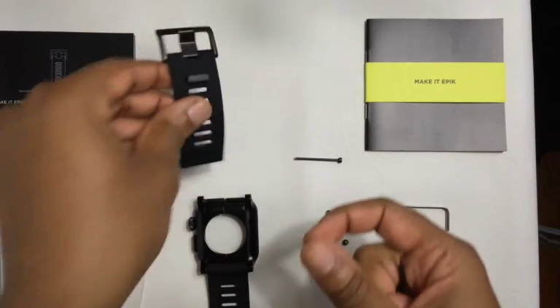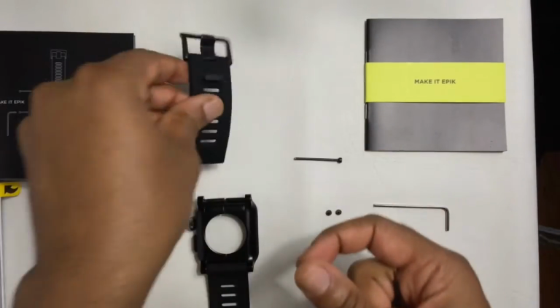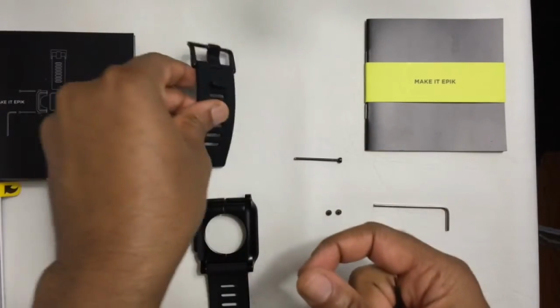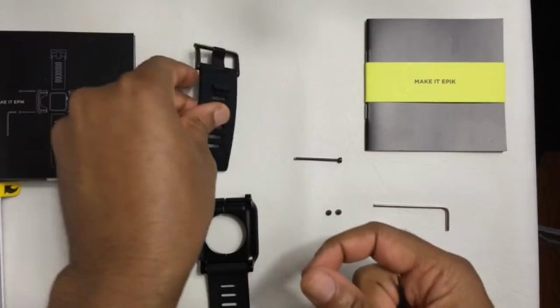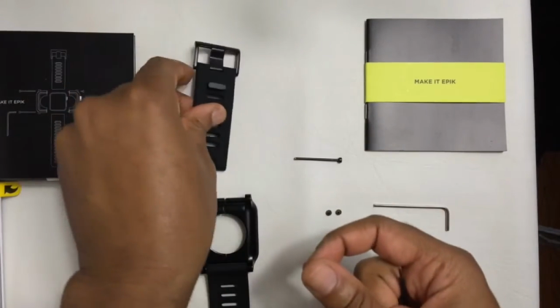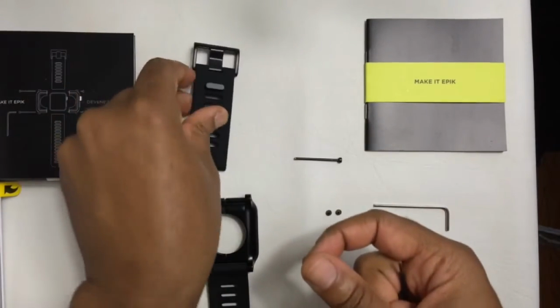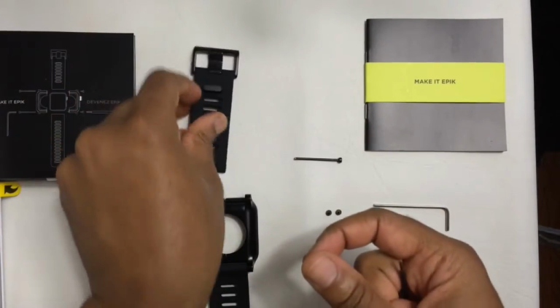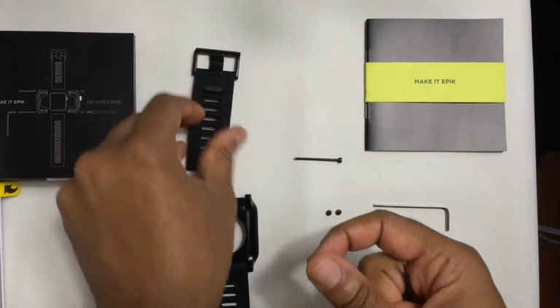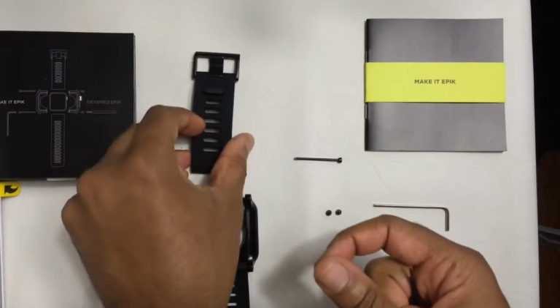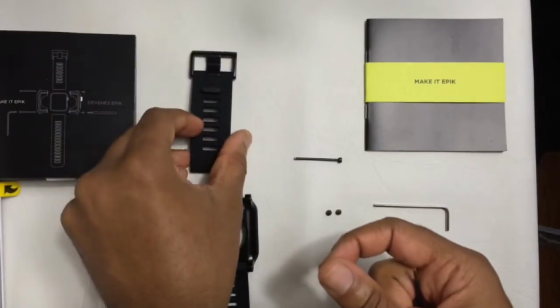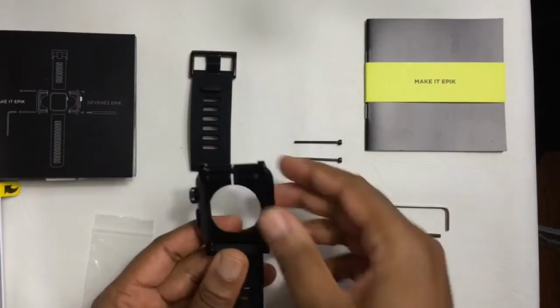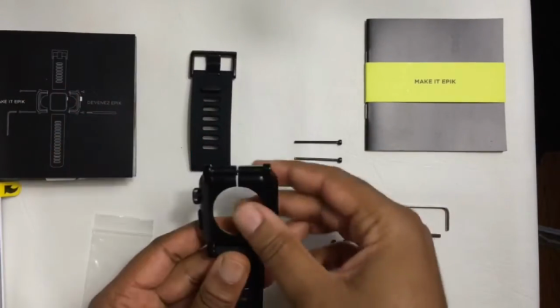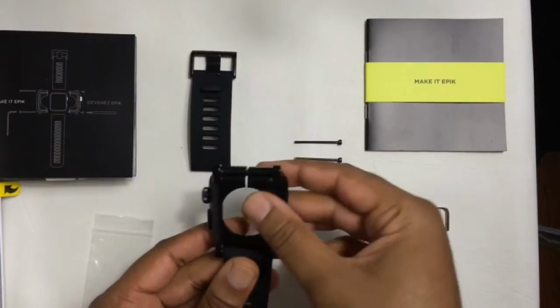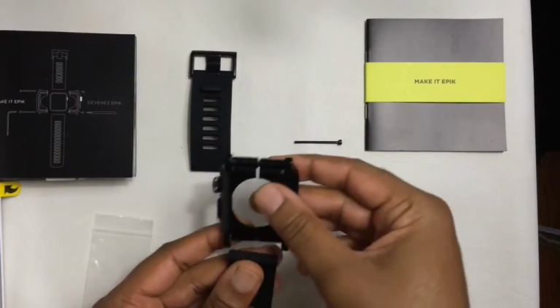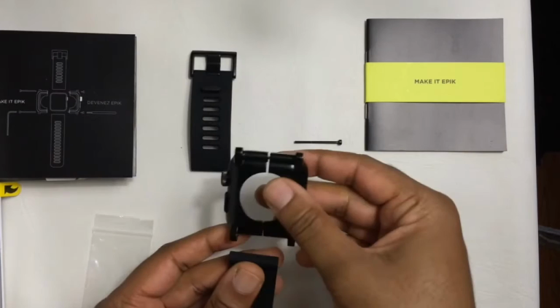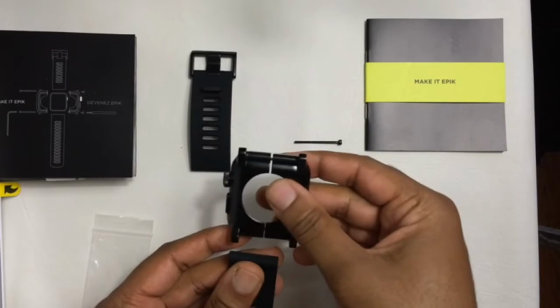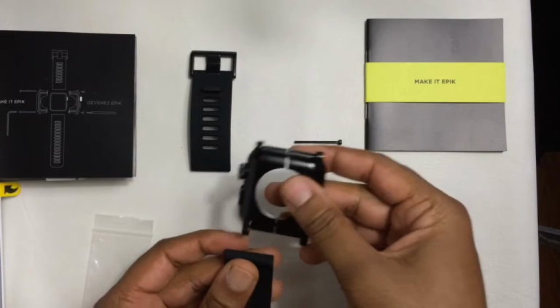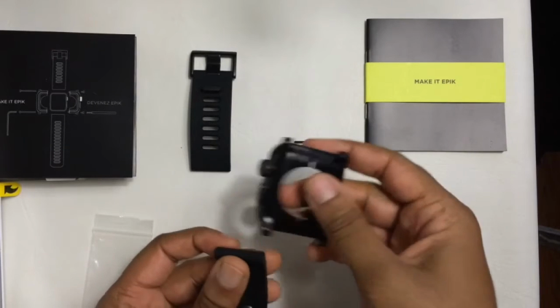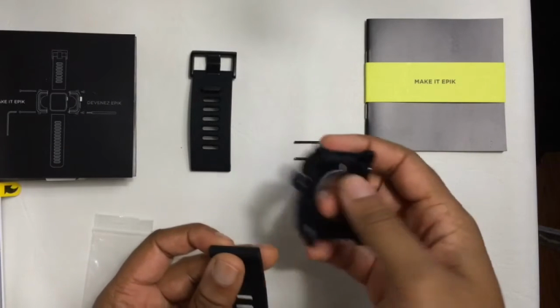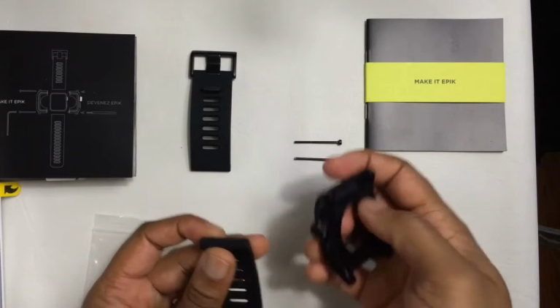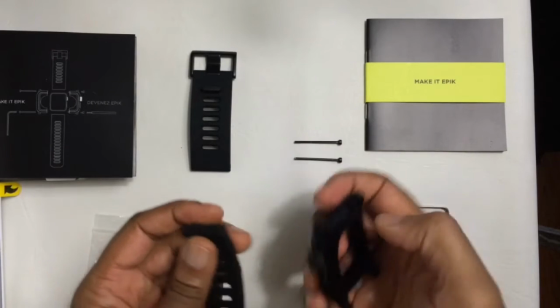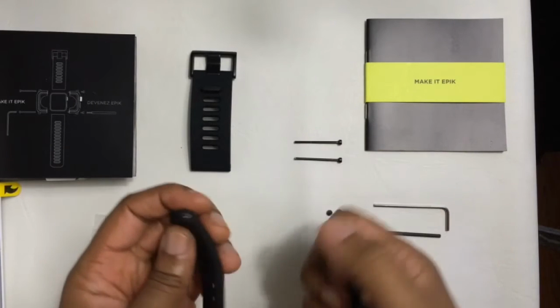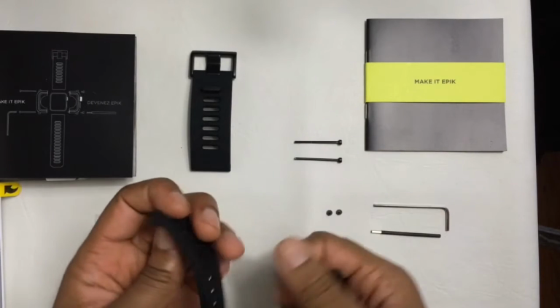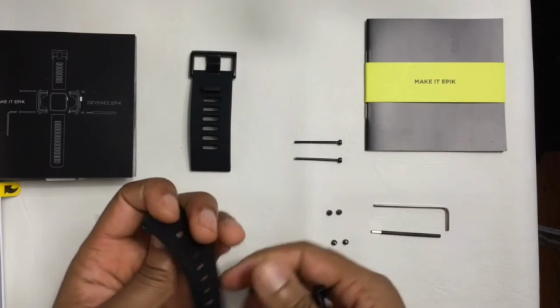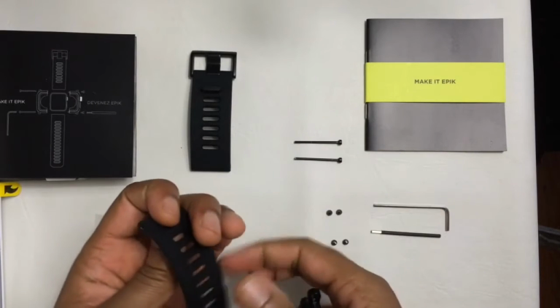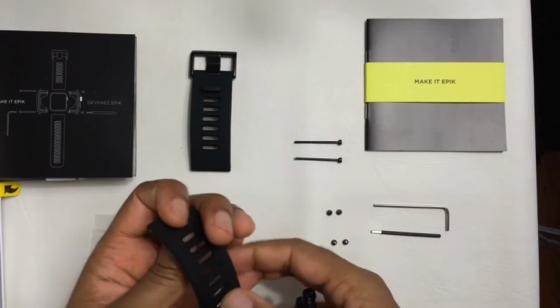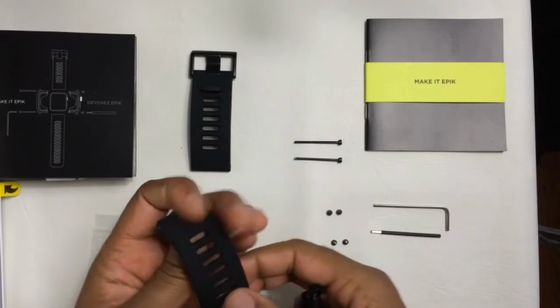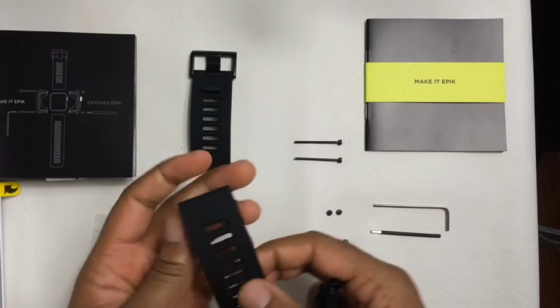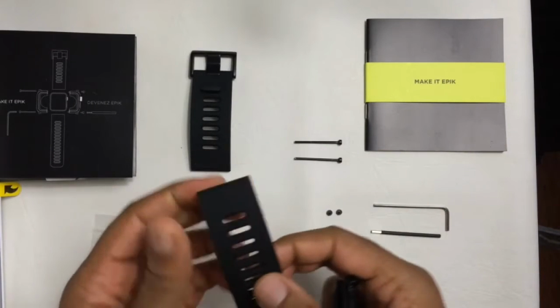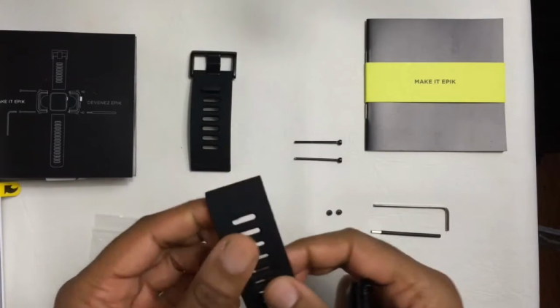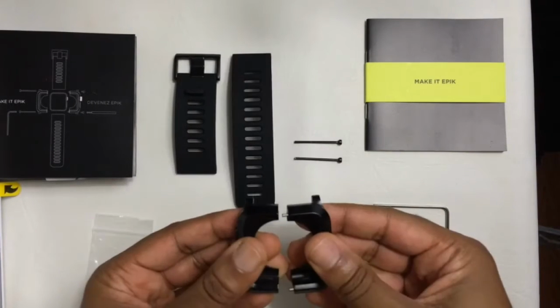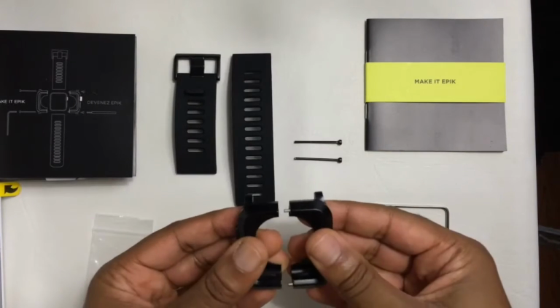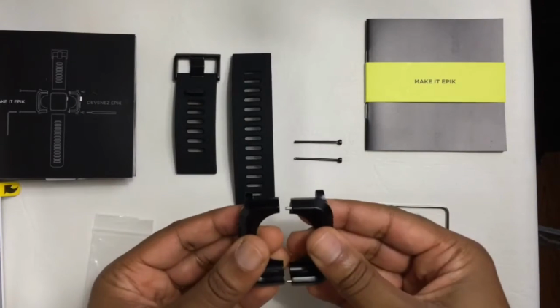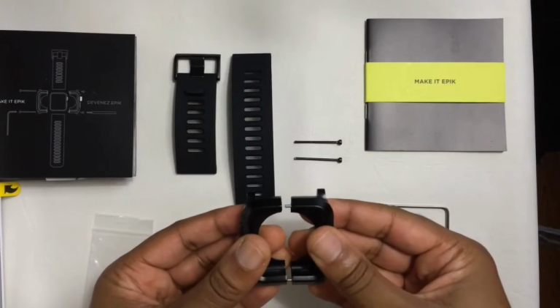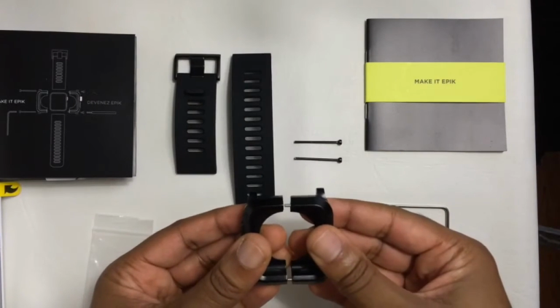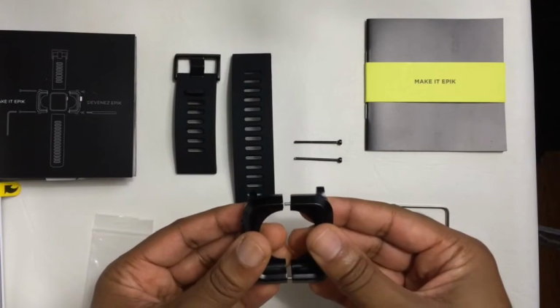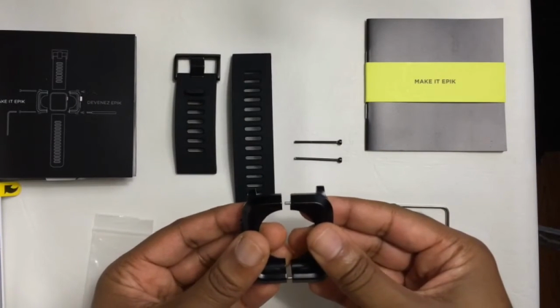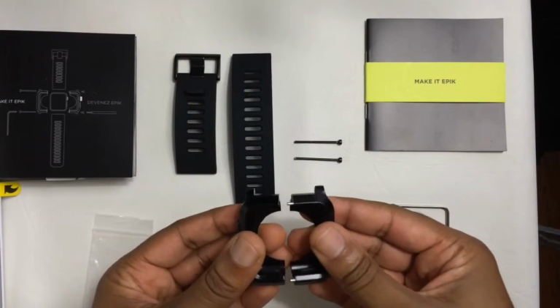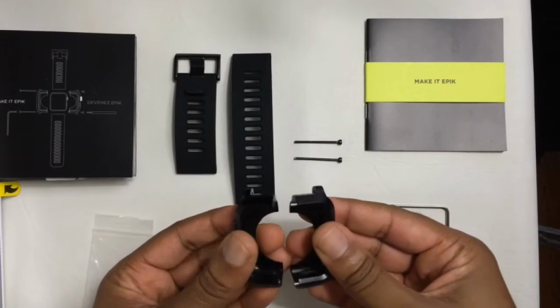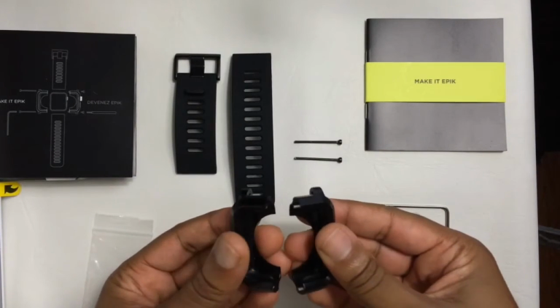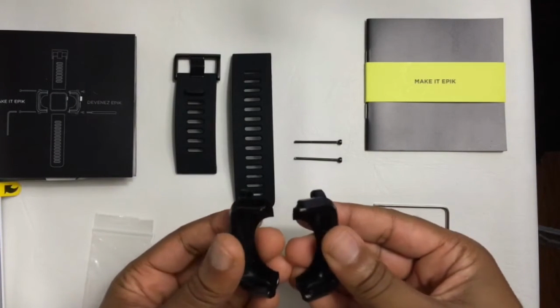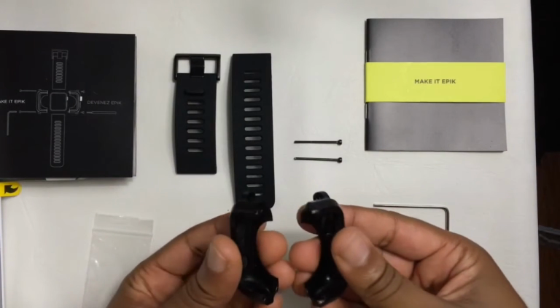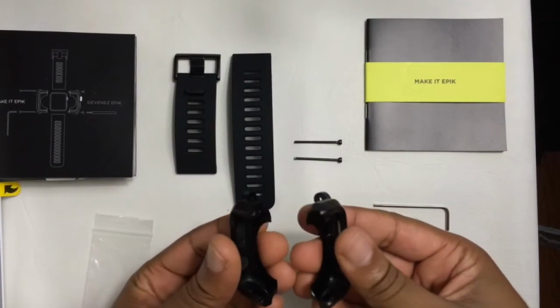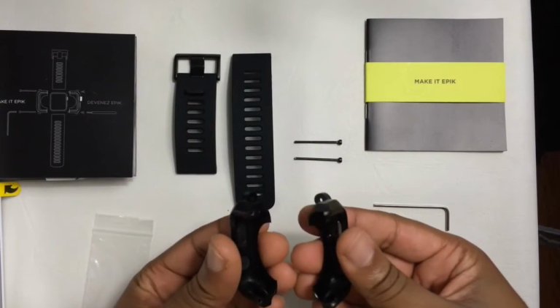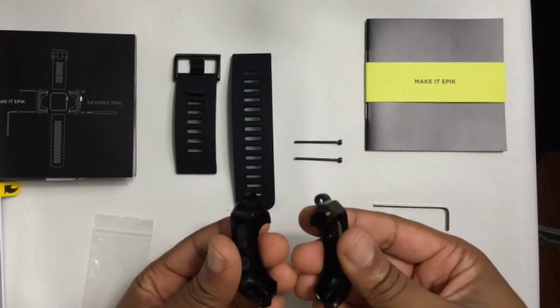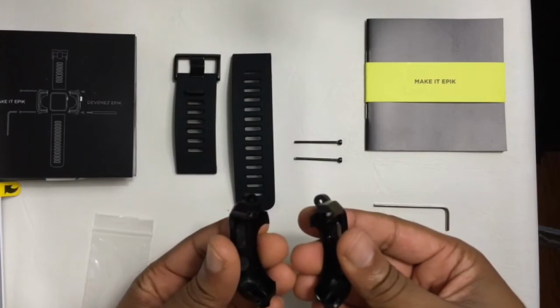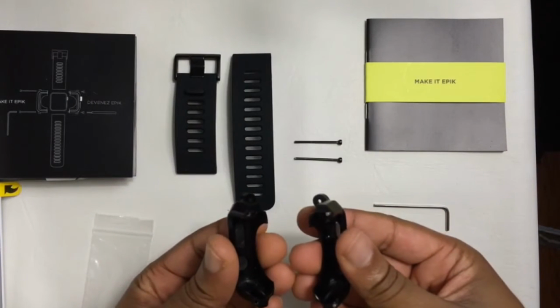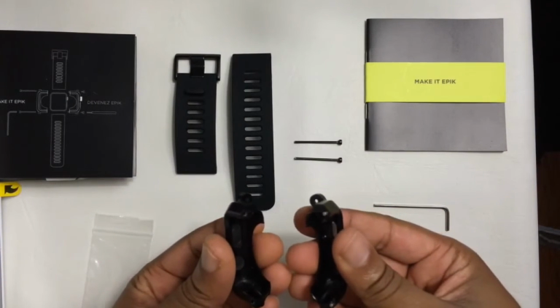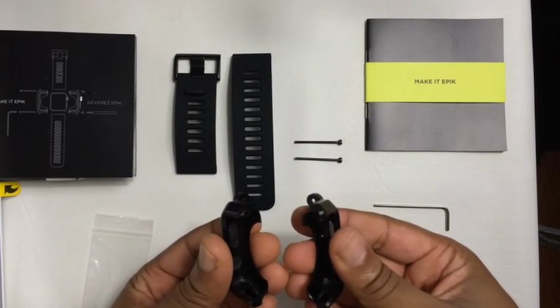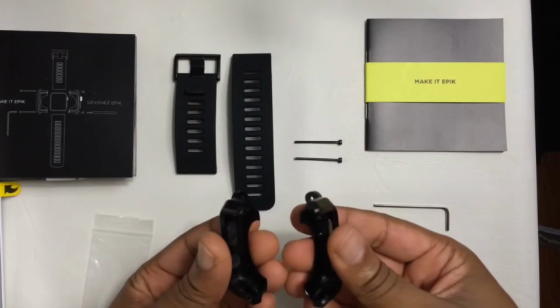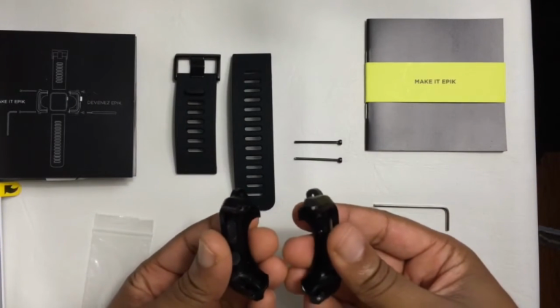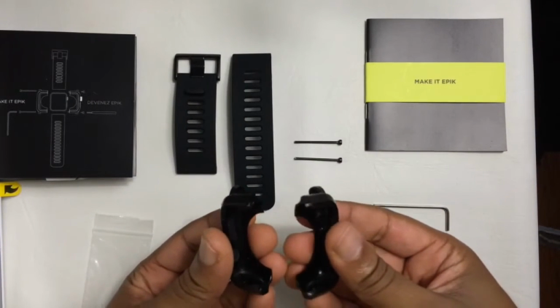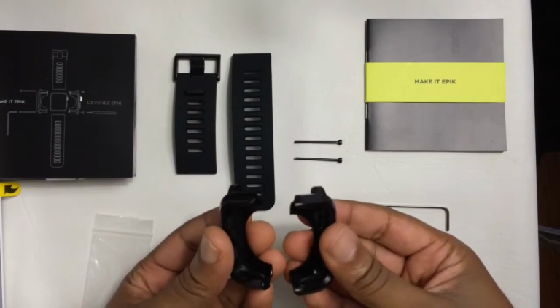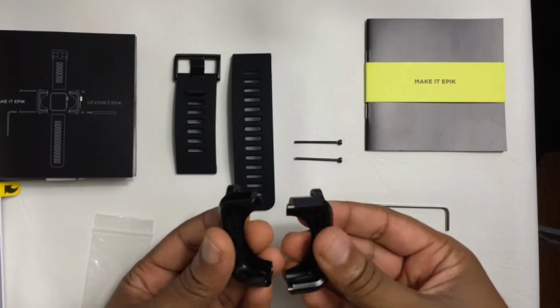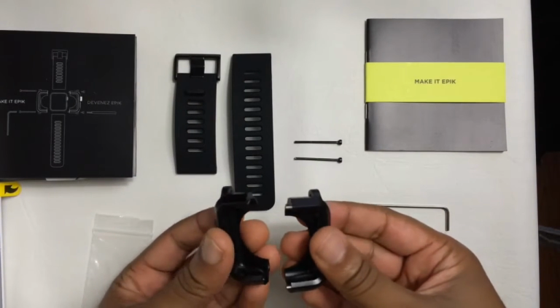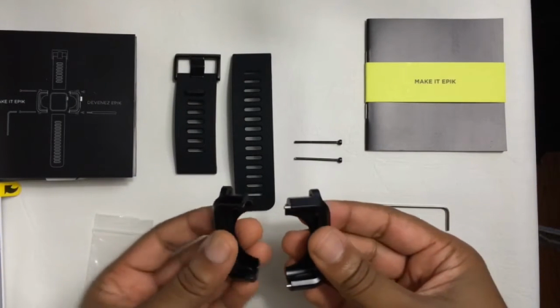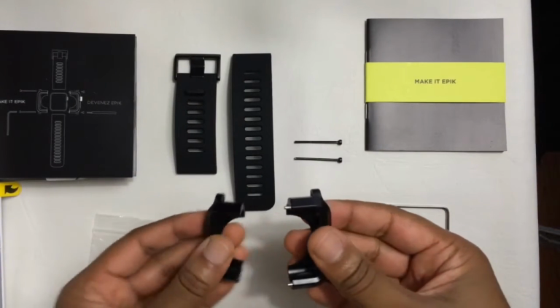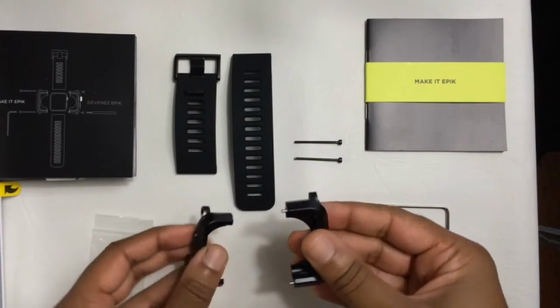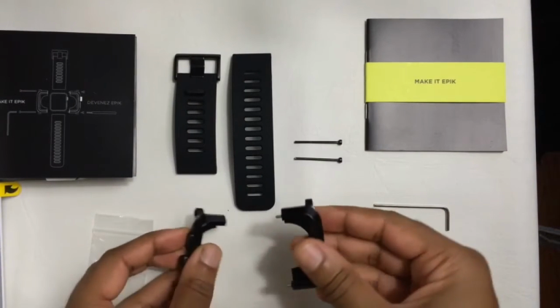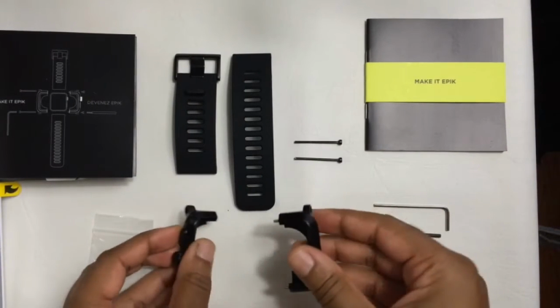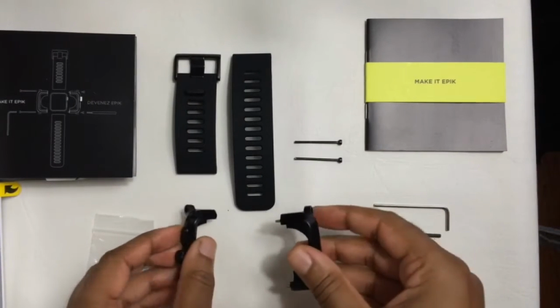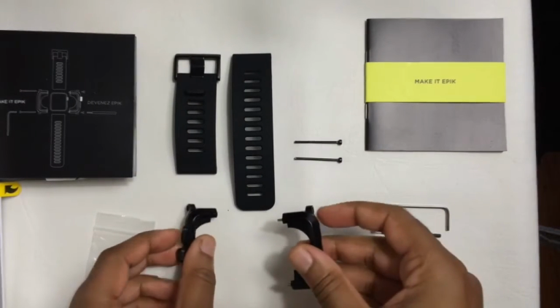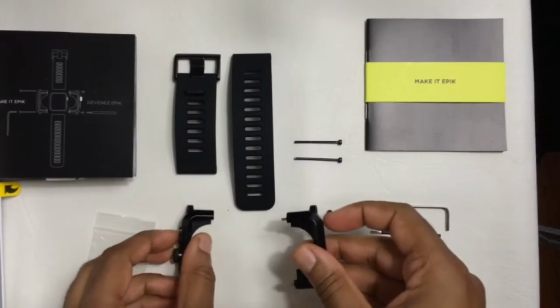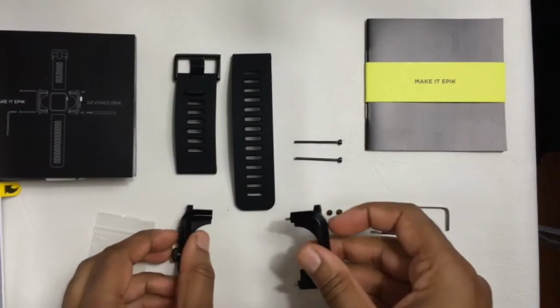Unlike the Apple Watch straps which are quickly removable, the Lunatic Epic is slightly different. Let's see how easy it is to take apart.